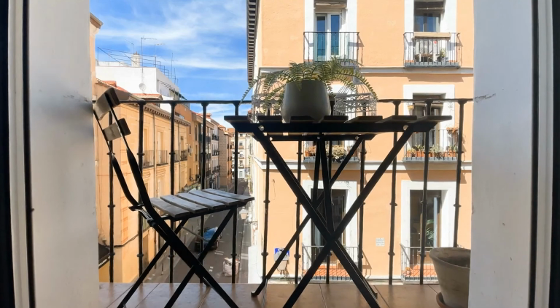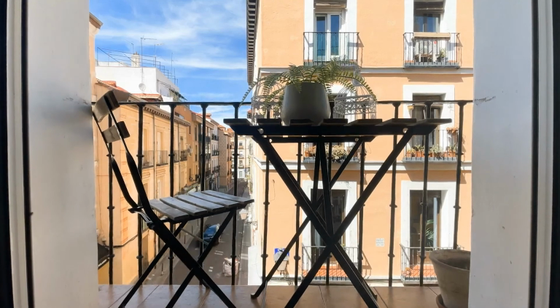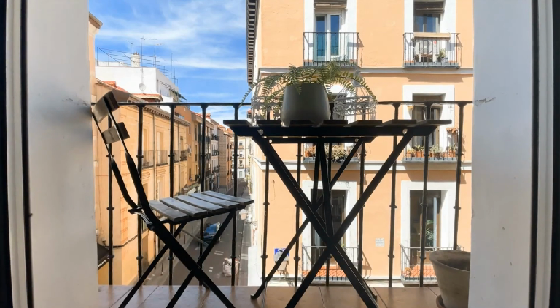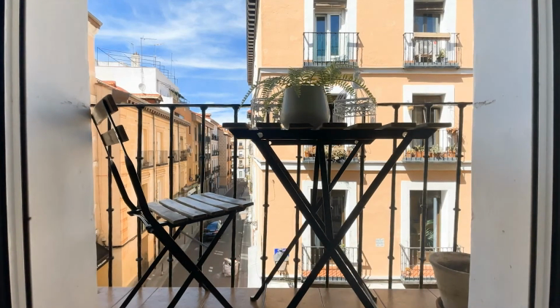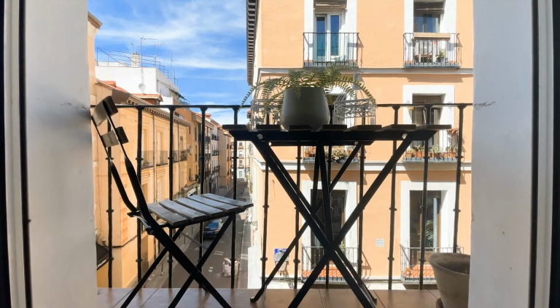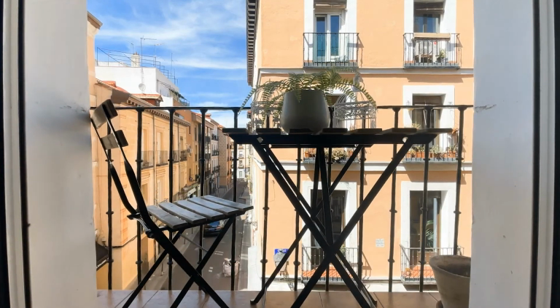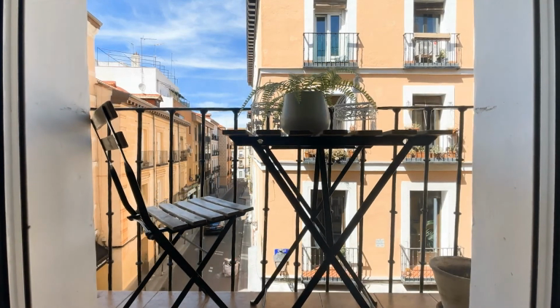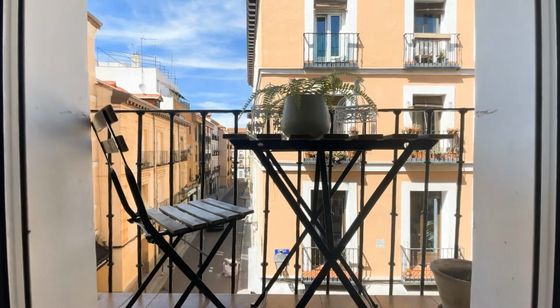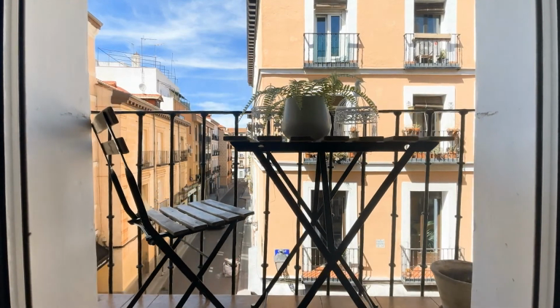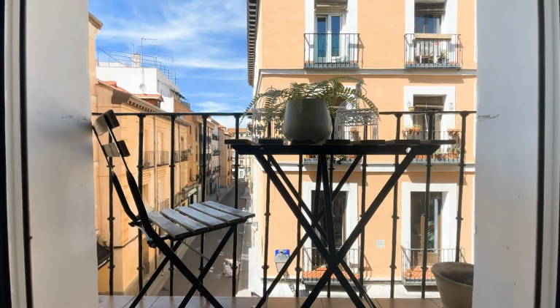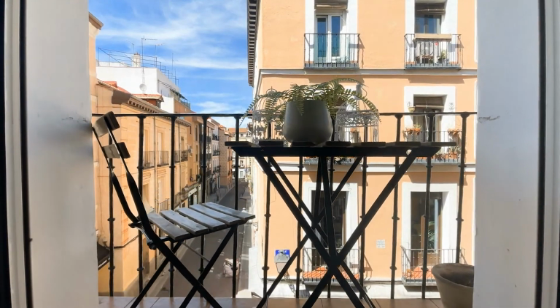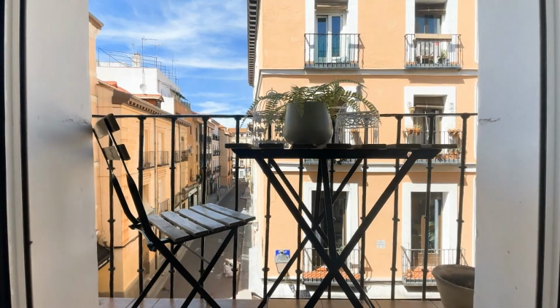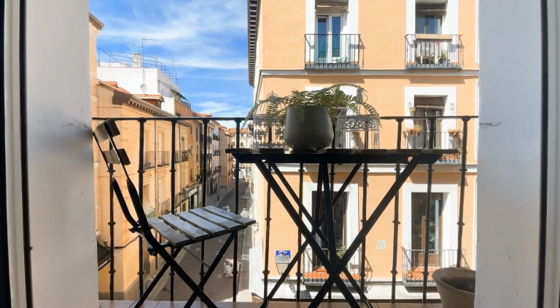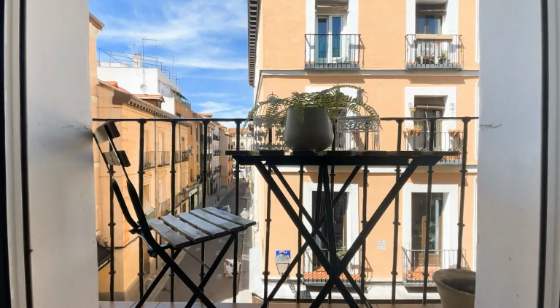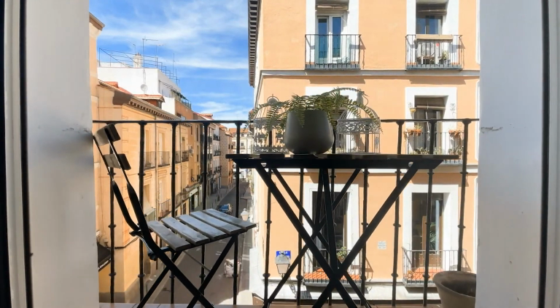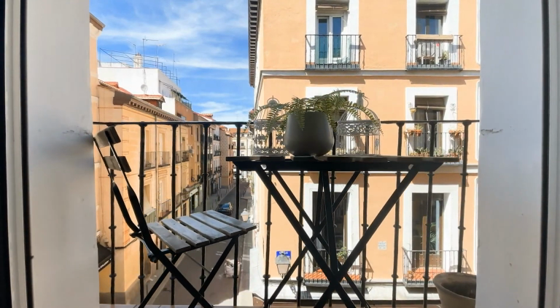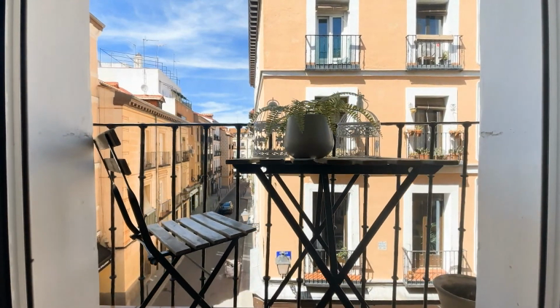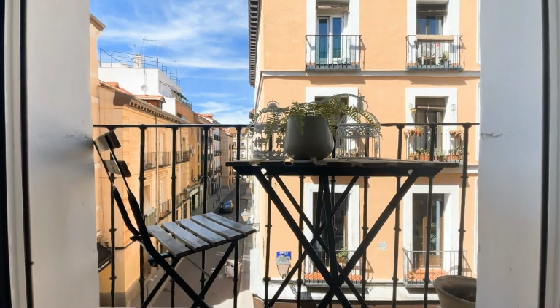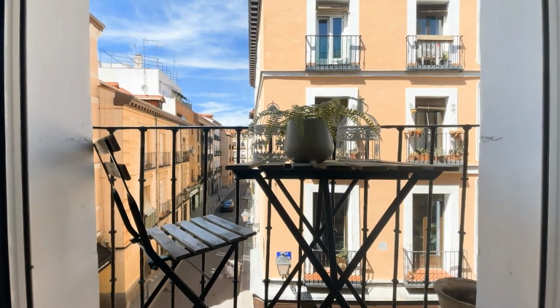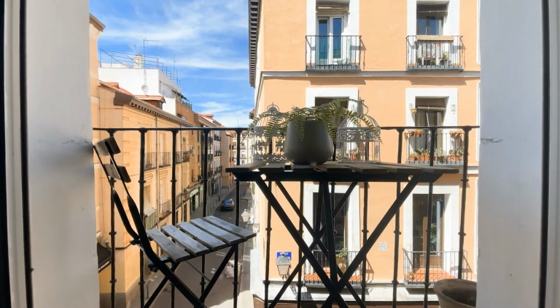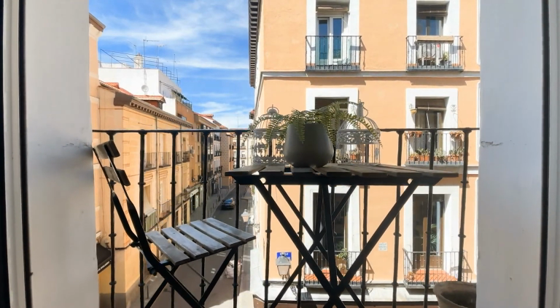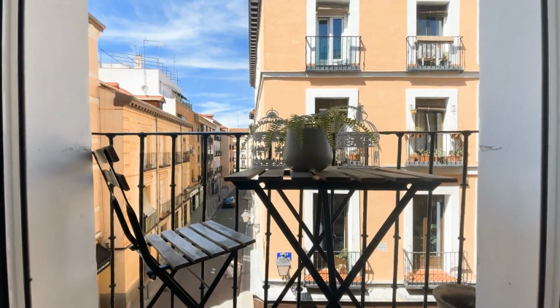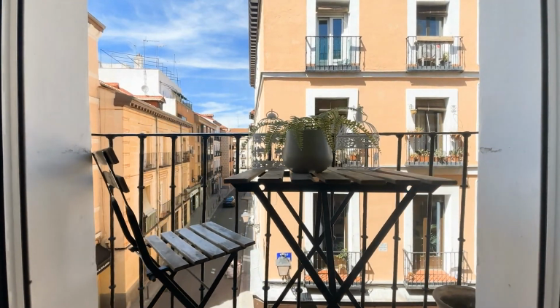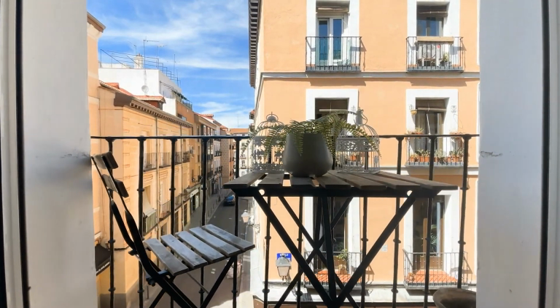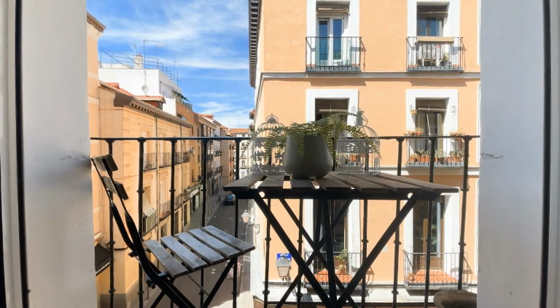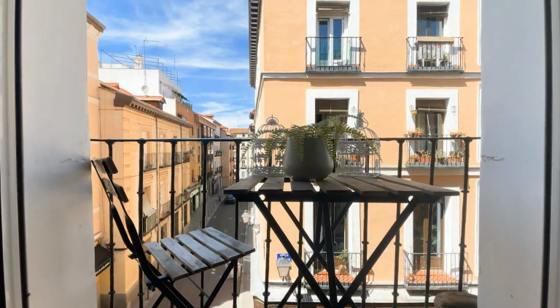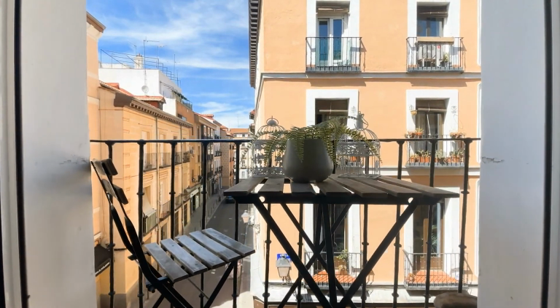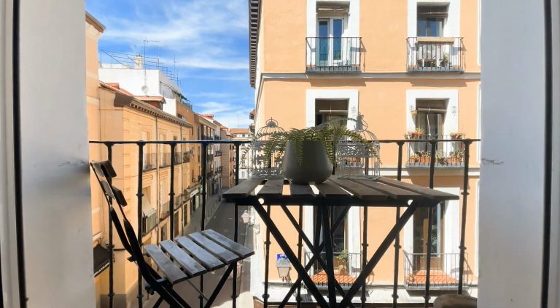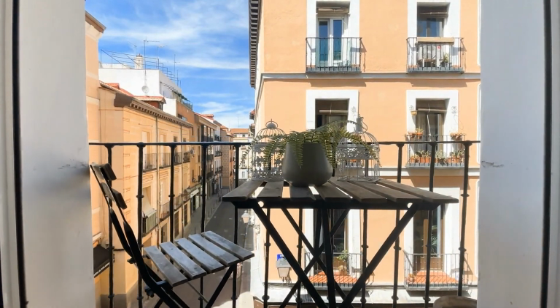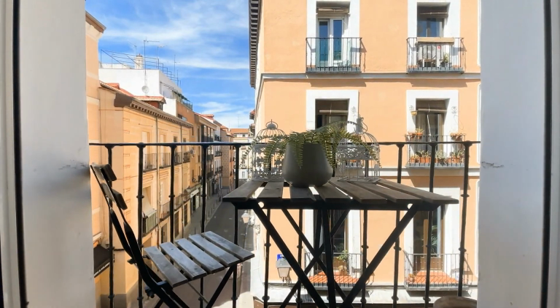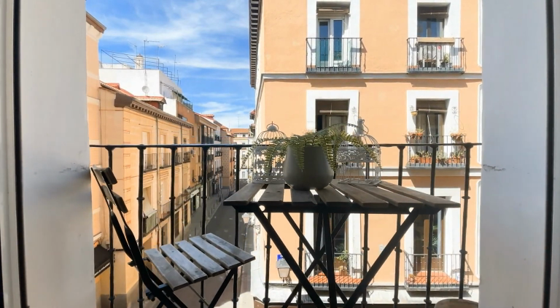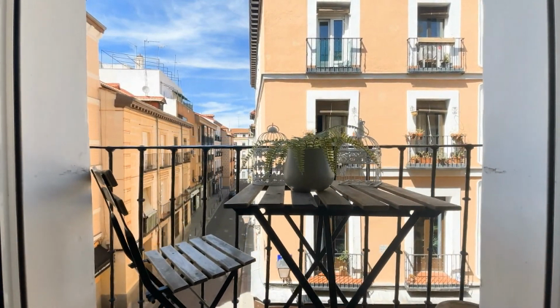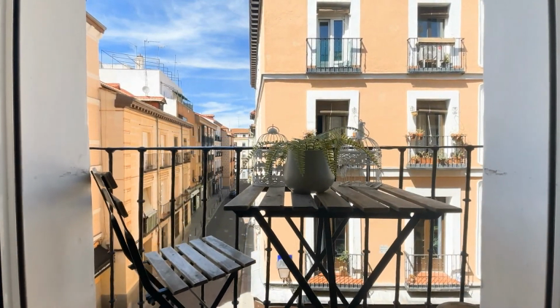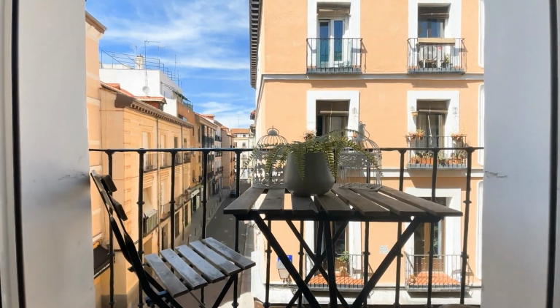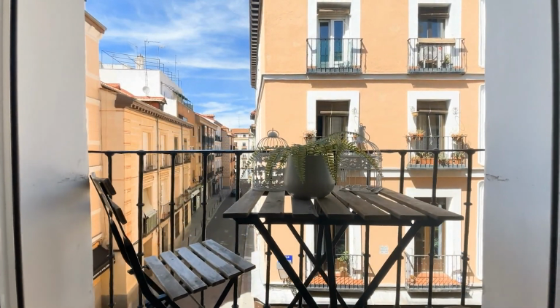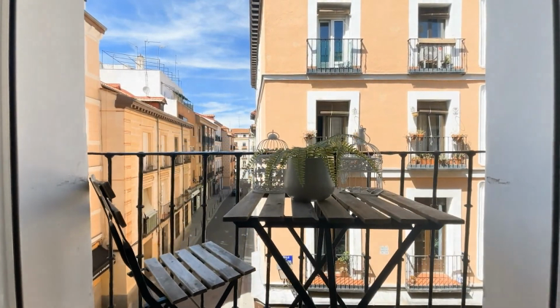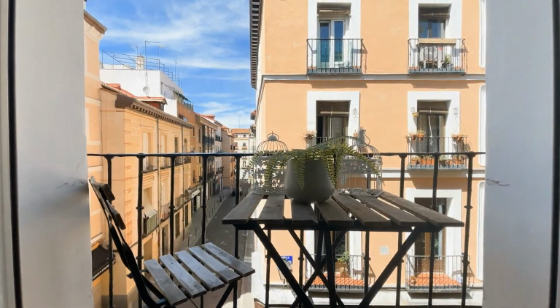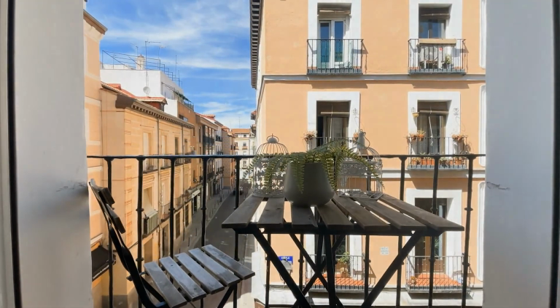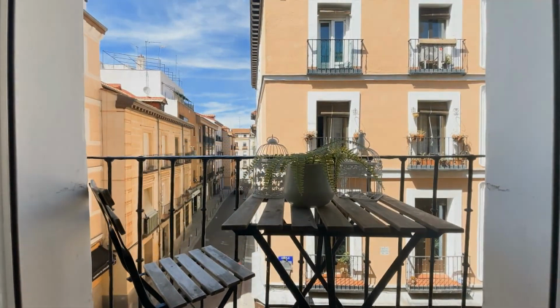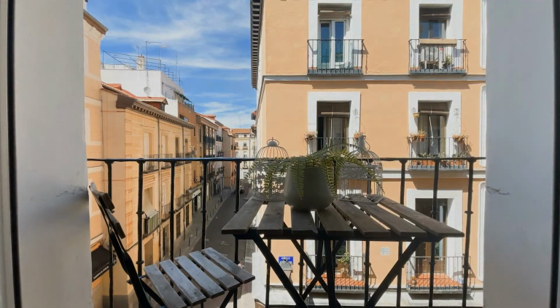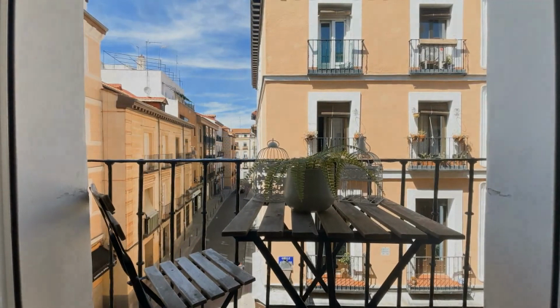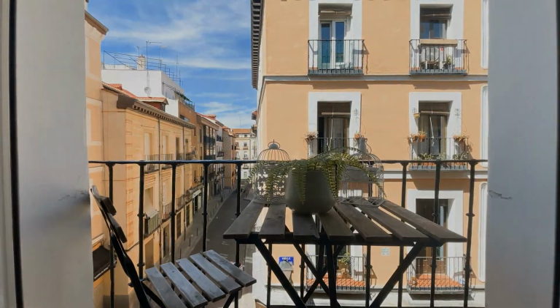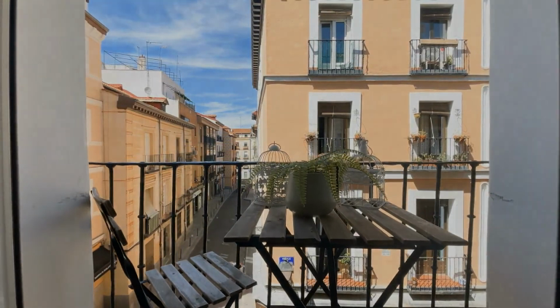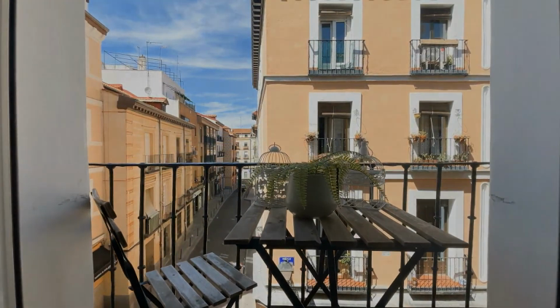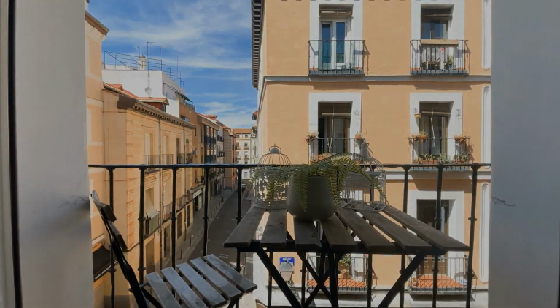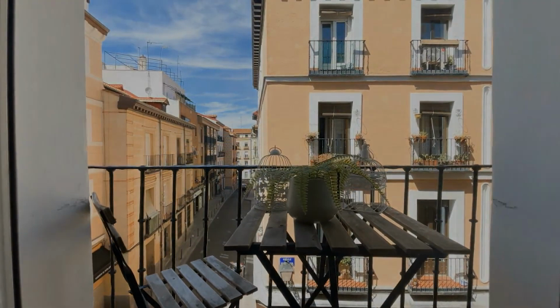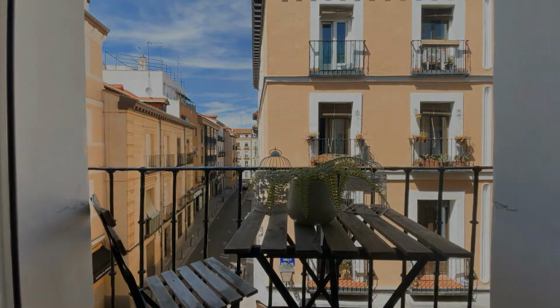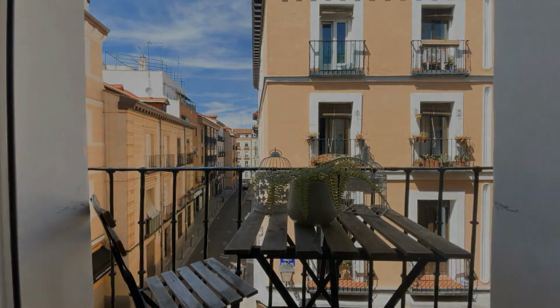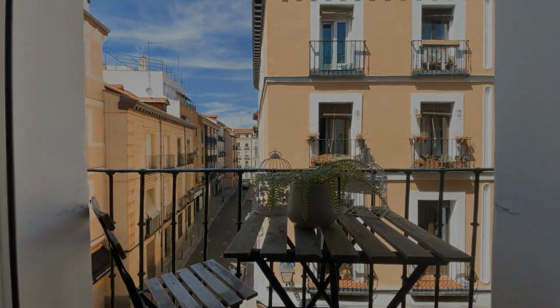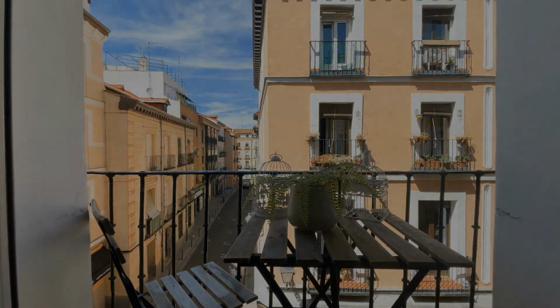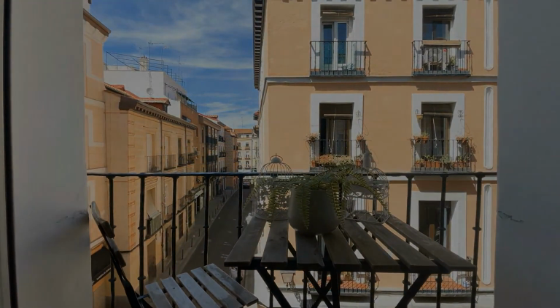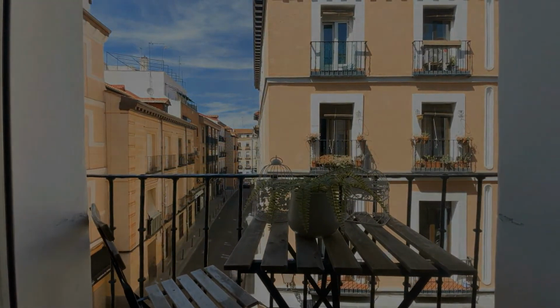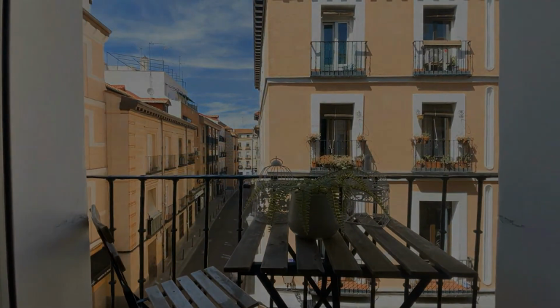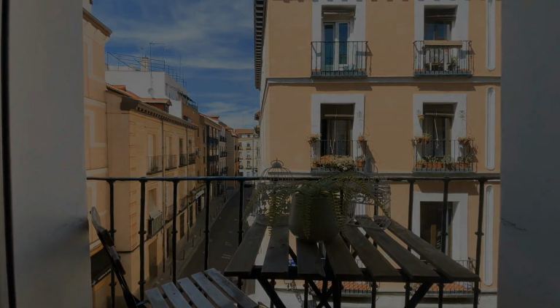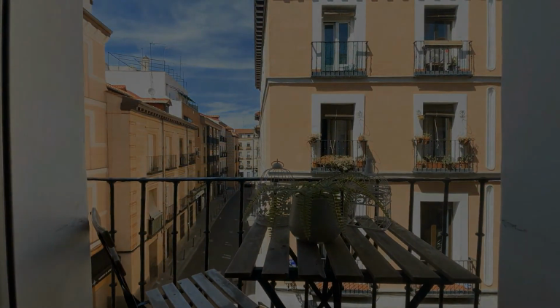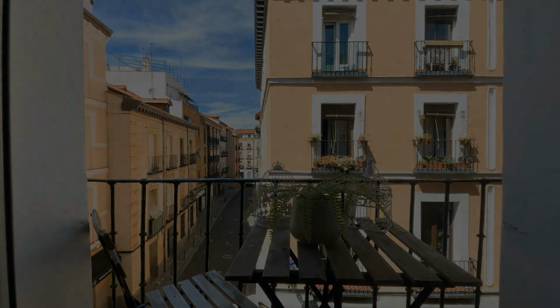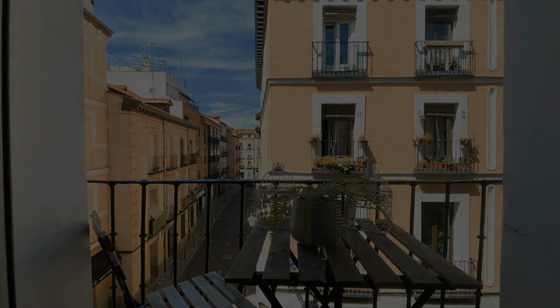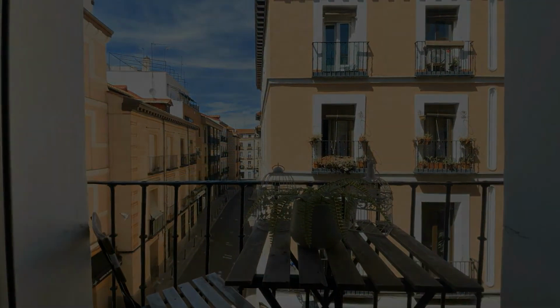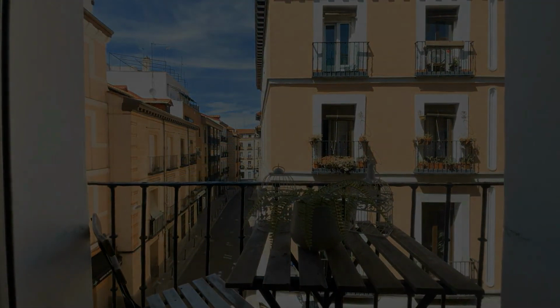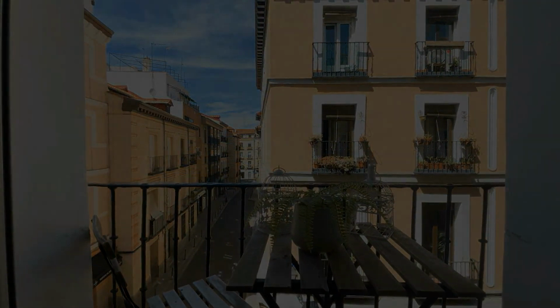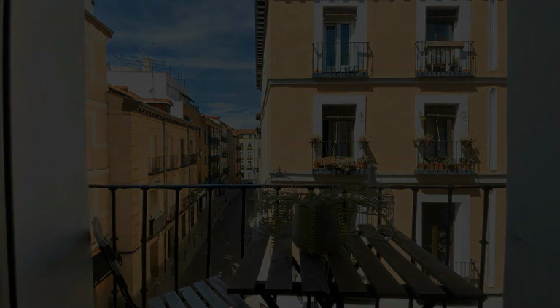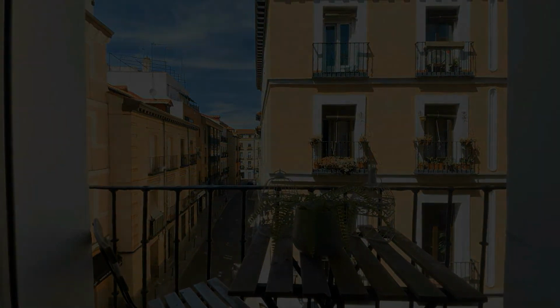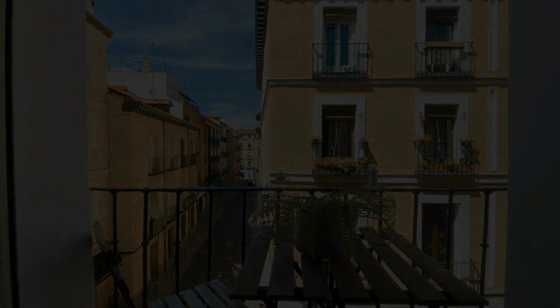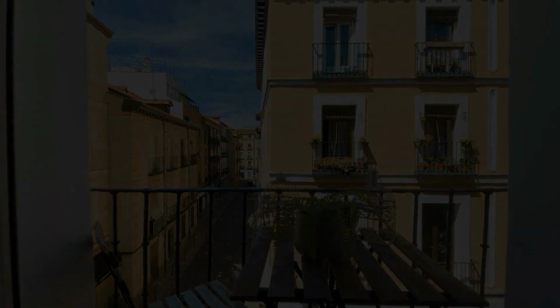And here we have a little balcony on the outside to get some sun and sit outside. And that would be all. I hope you enjoy it.